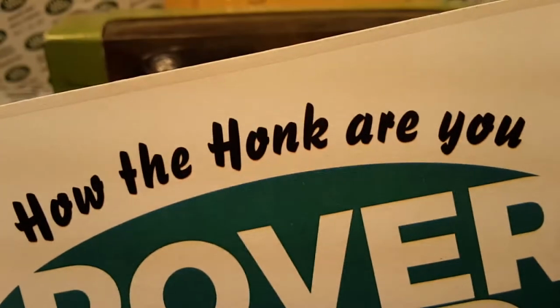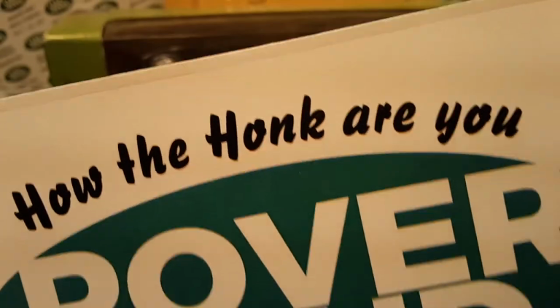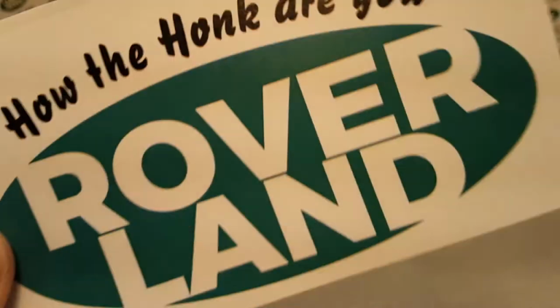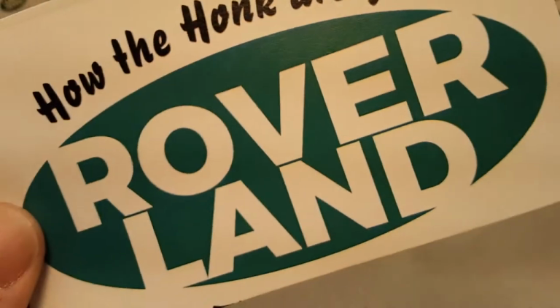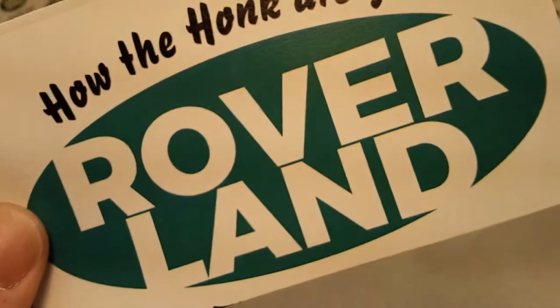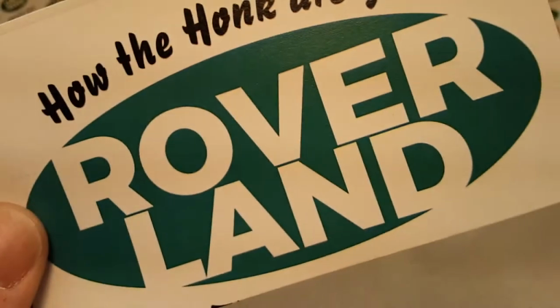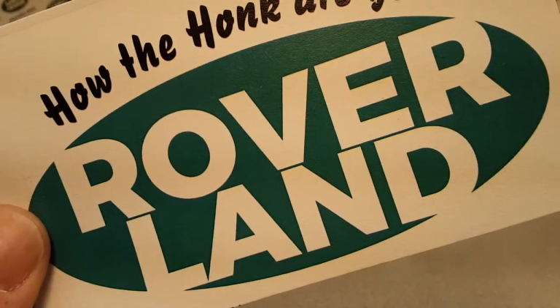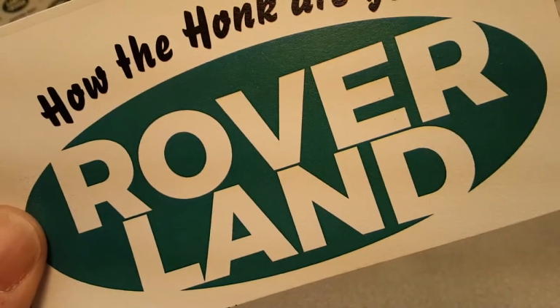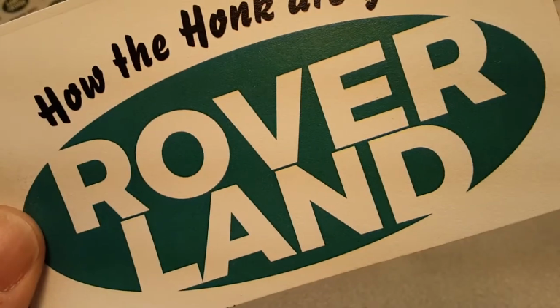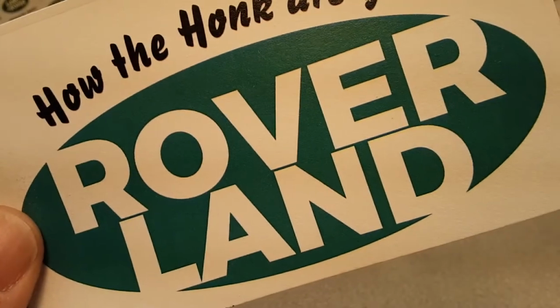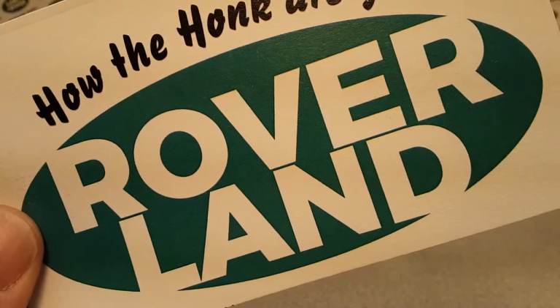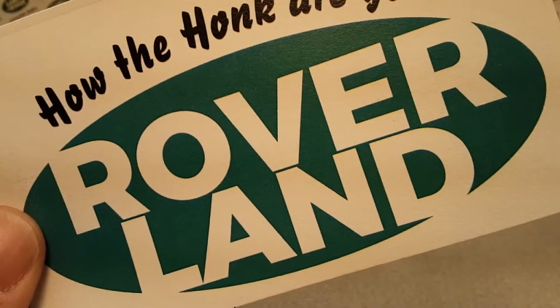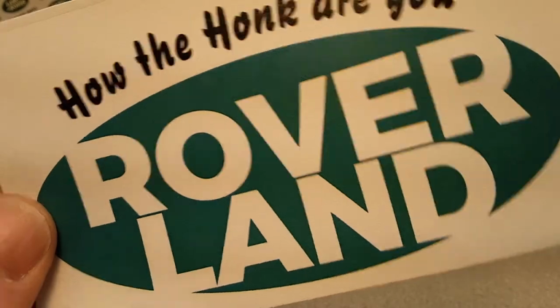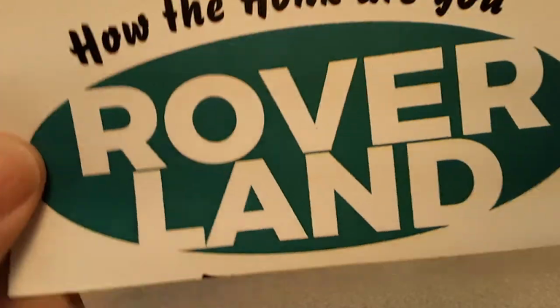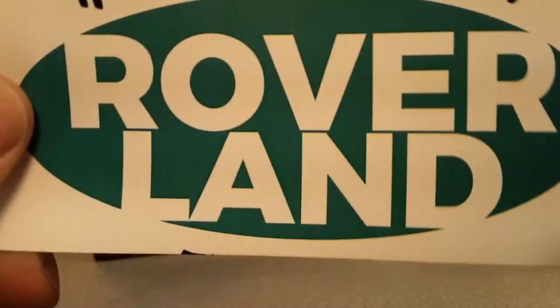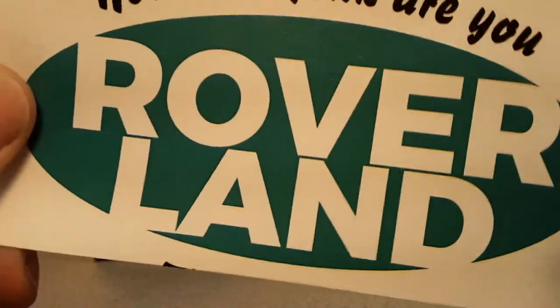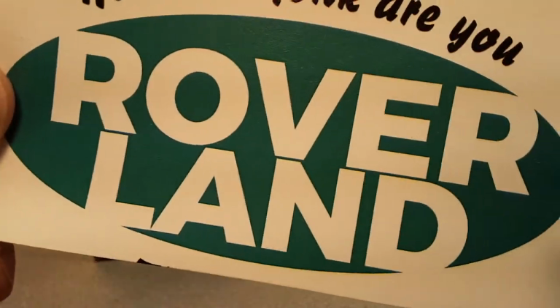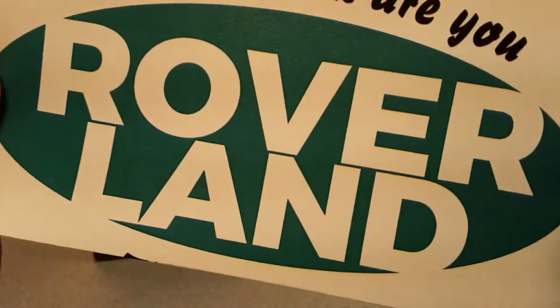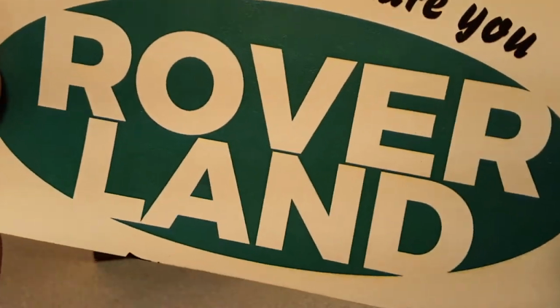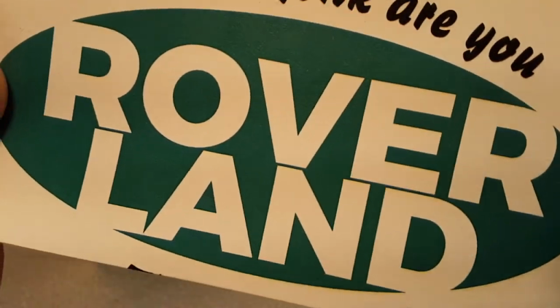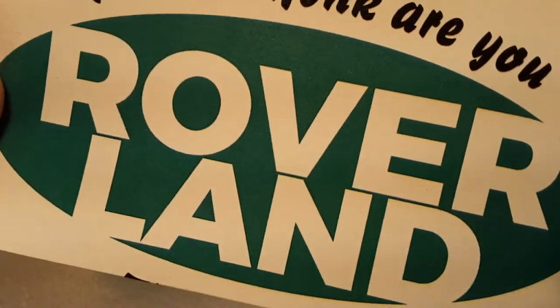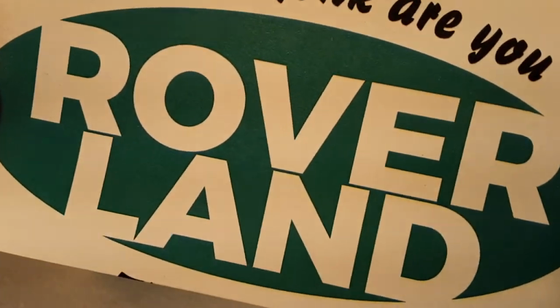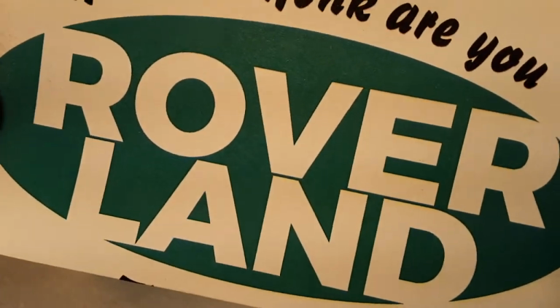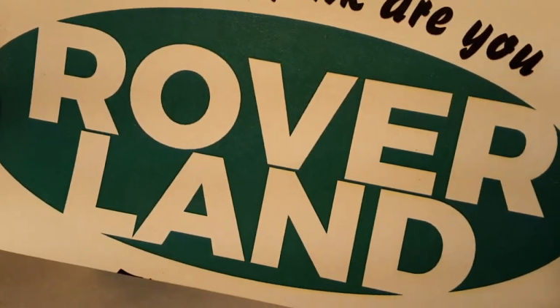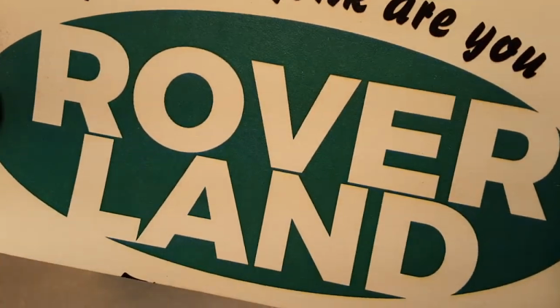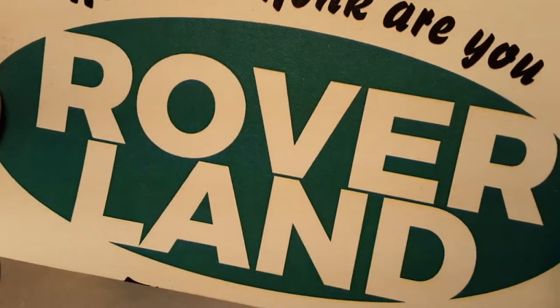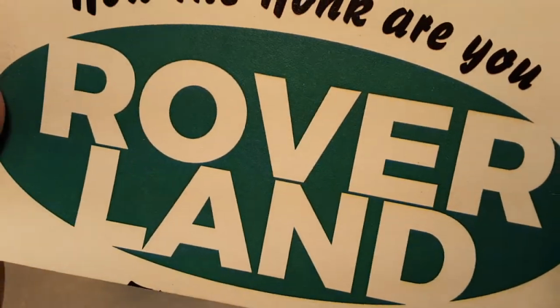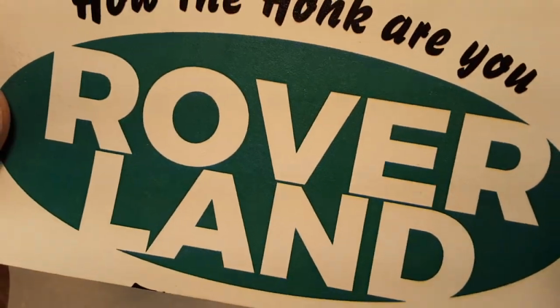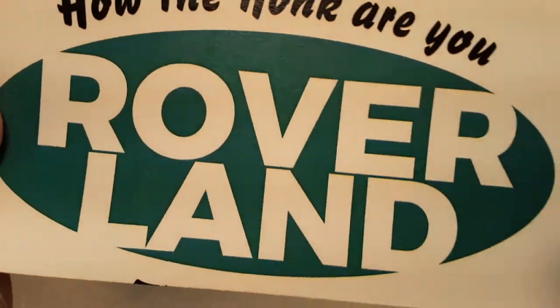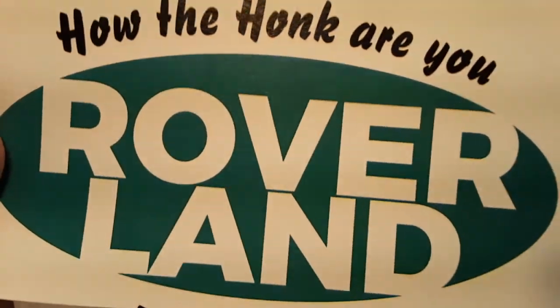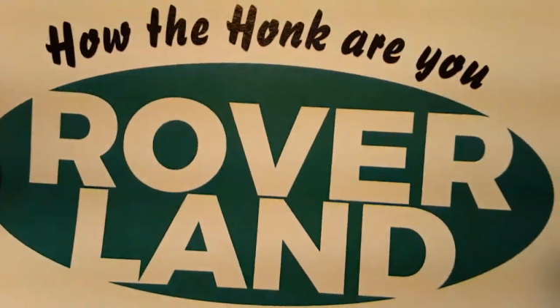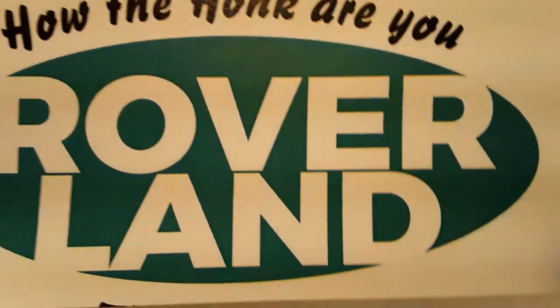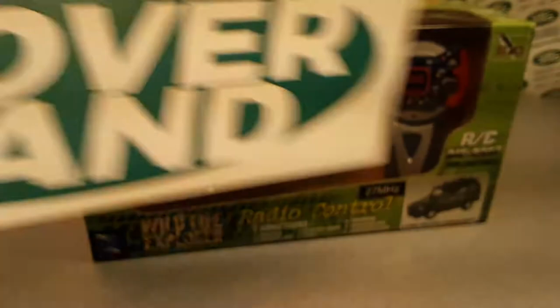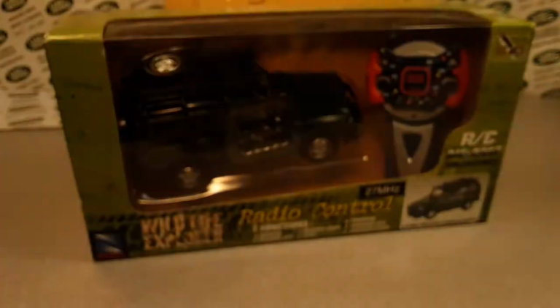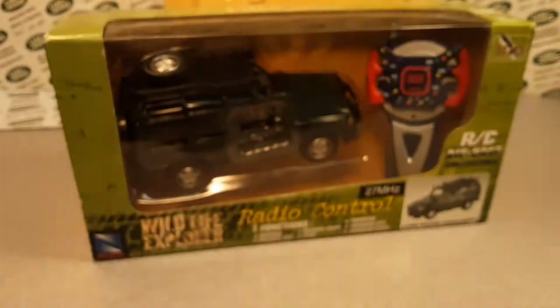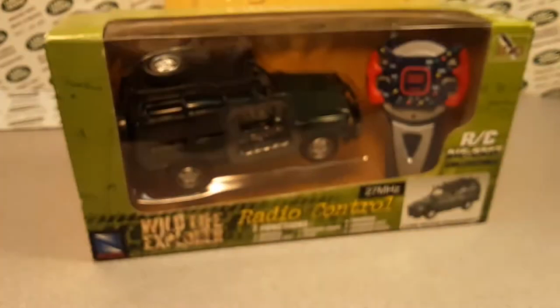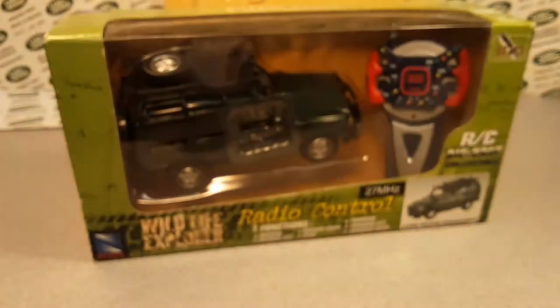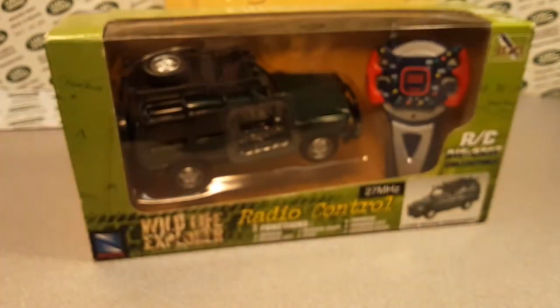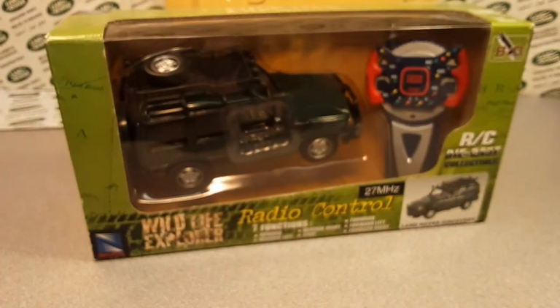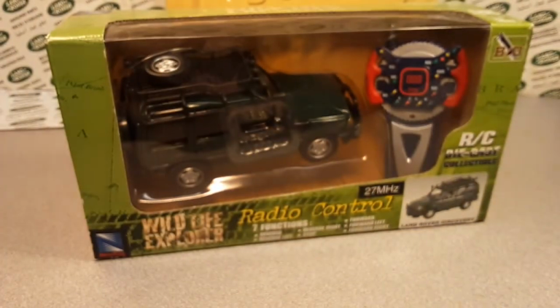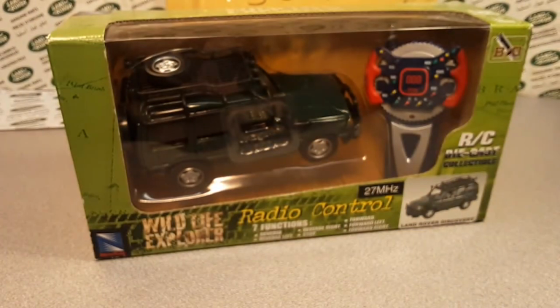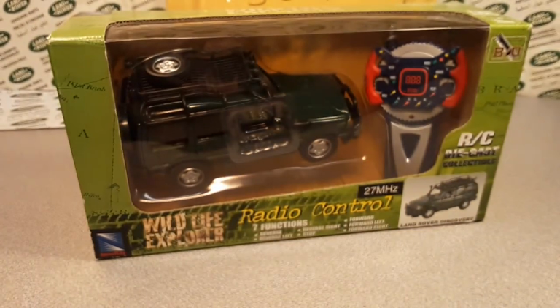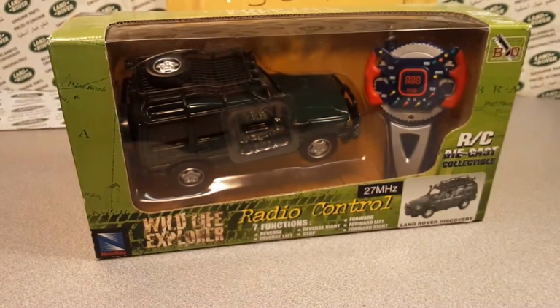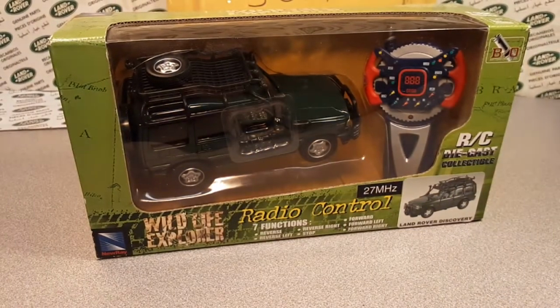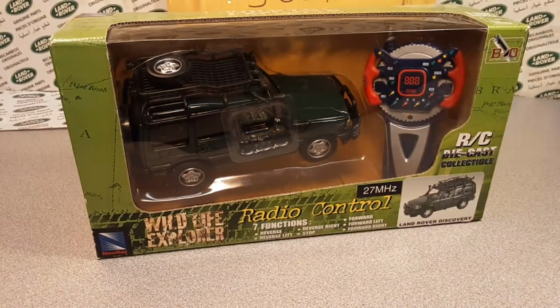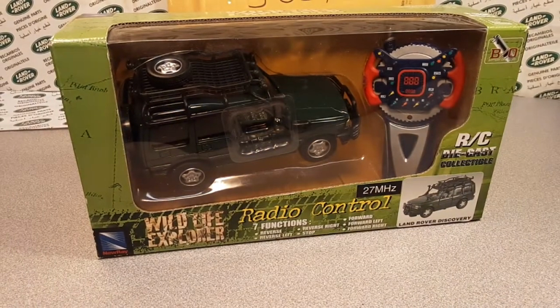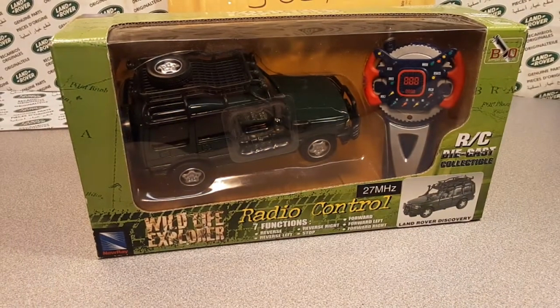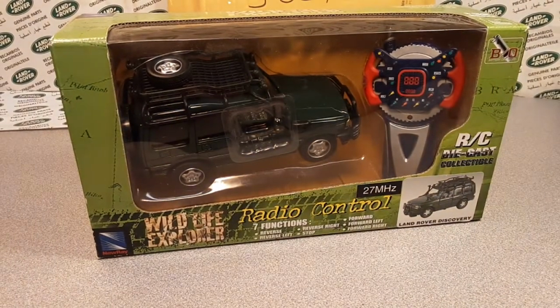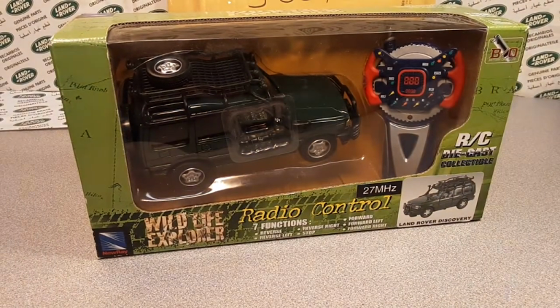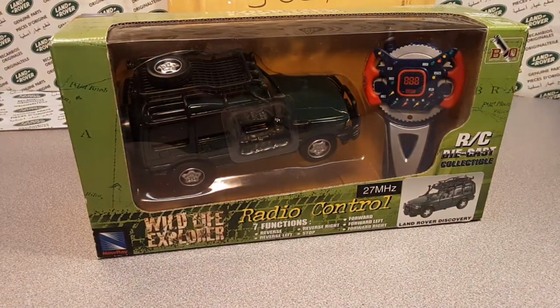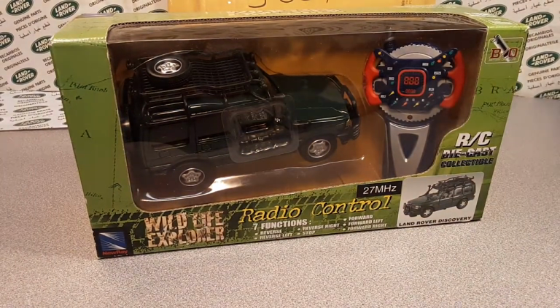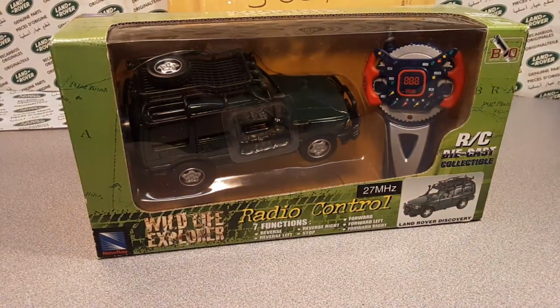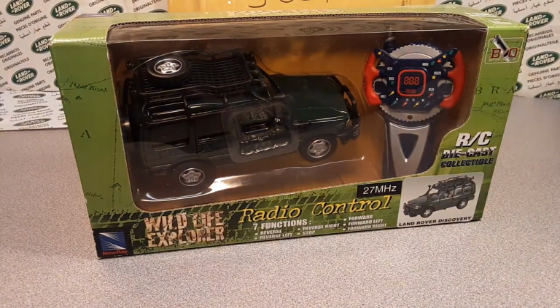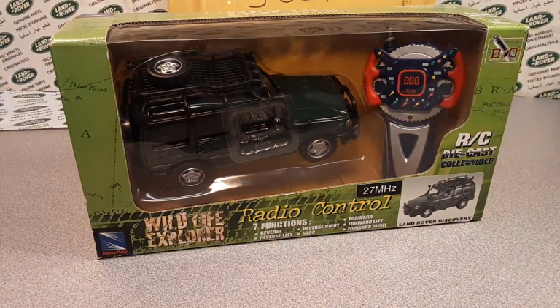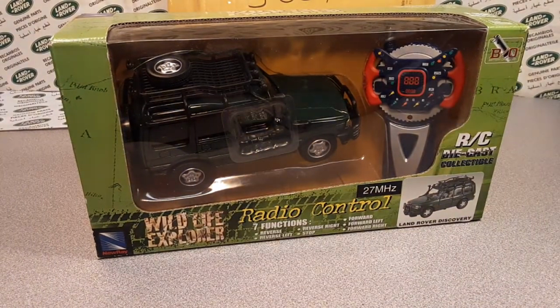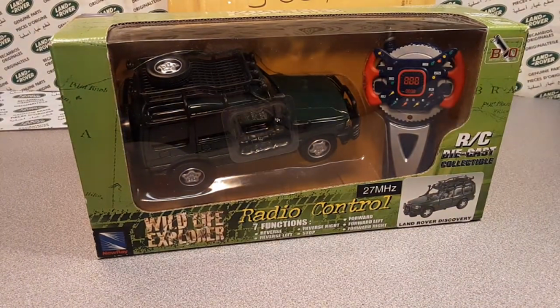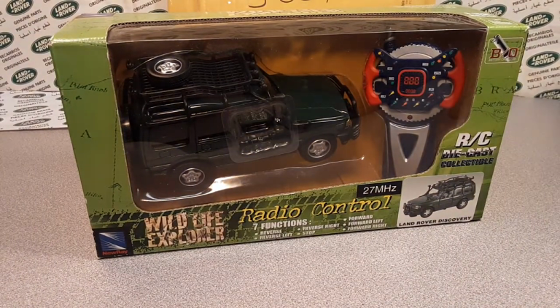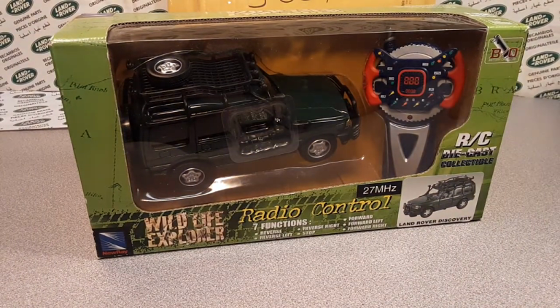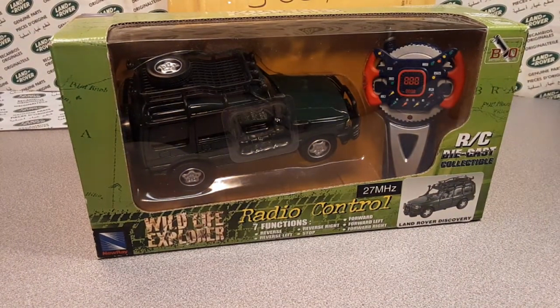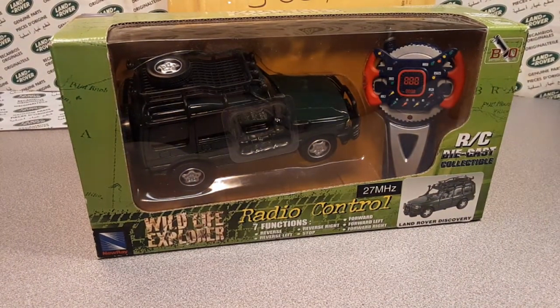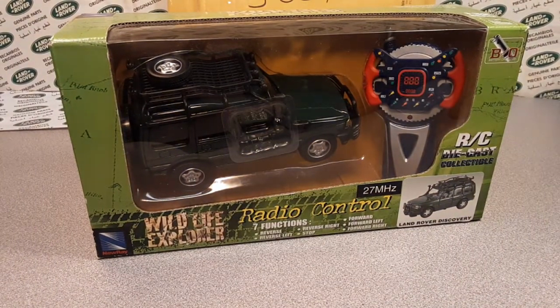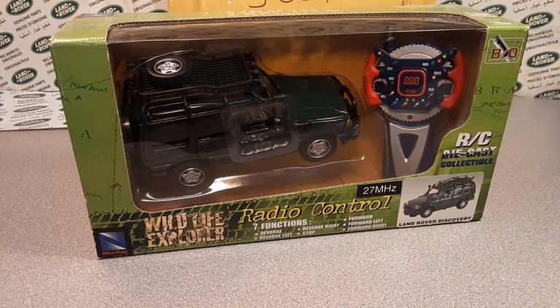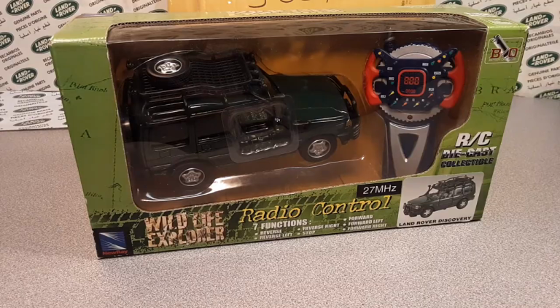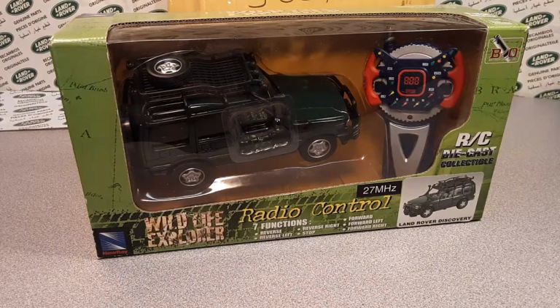Welcome to Rover Land. This is your friend Dan Owen. I got a one-off Wednesday for you today.